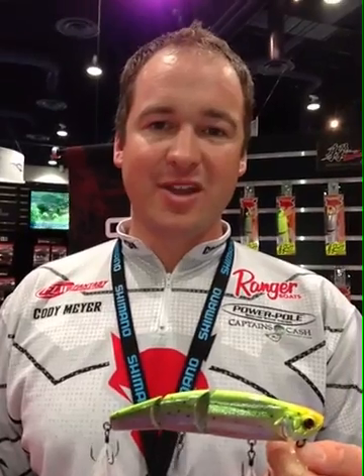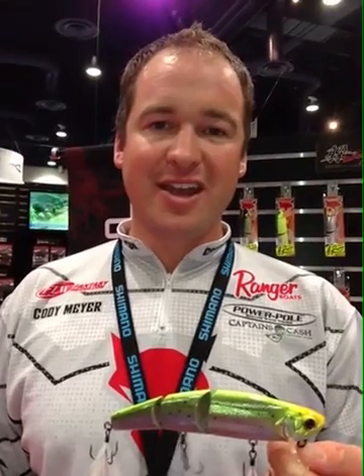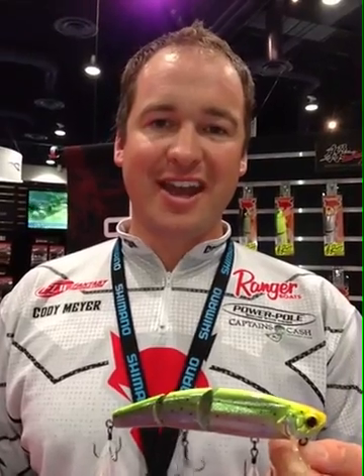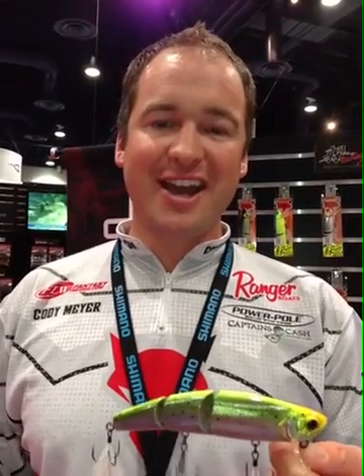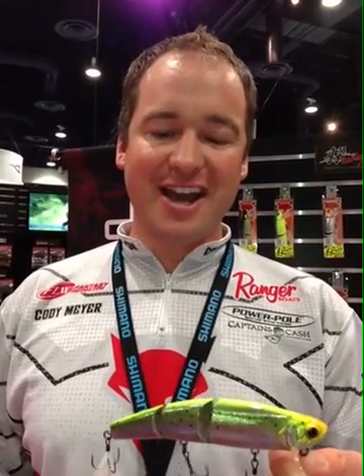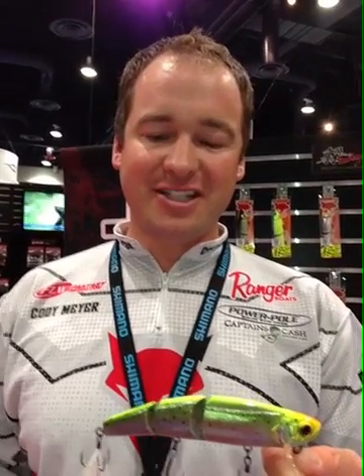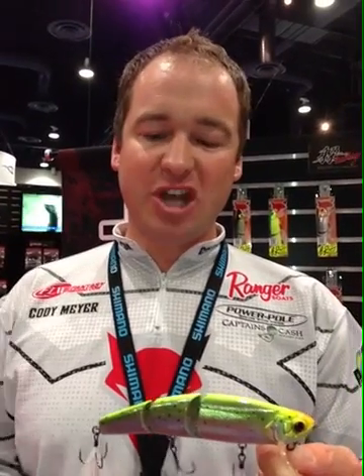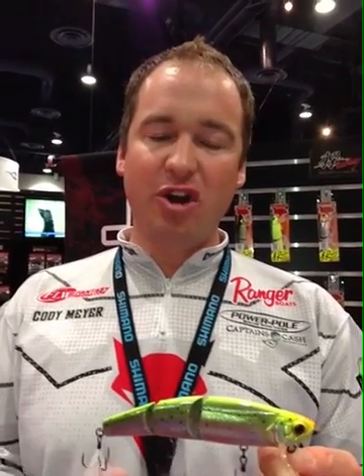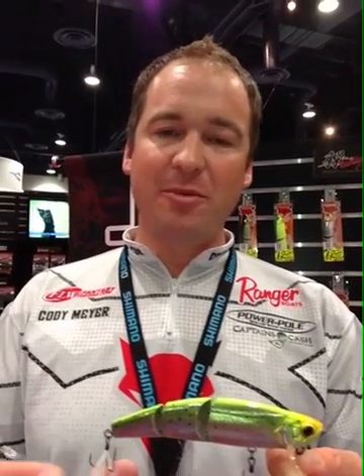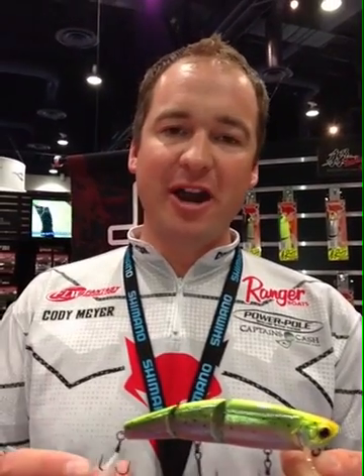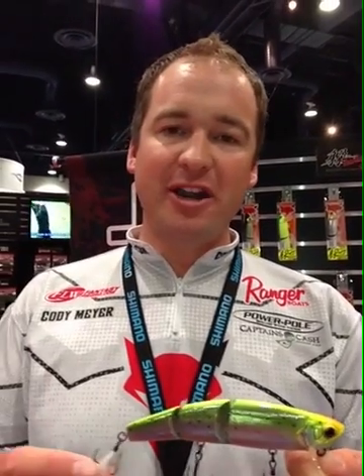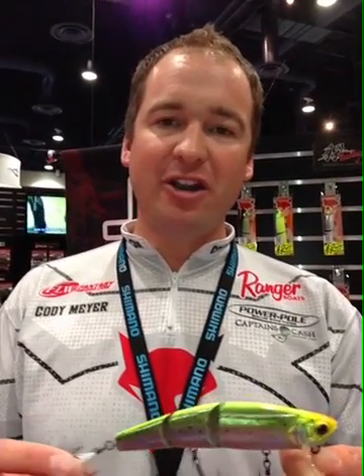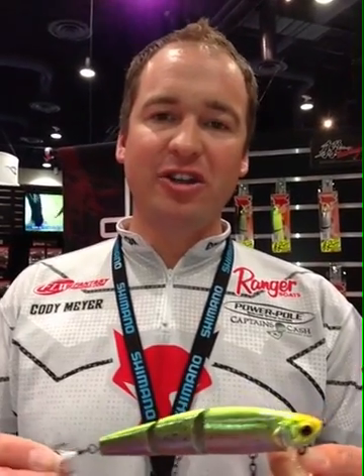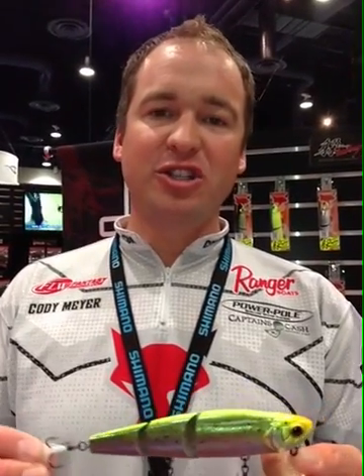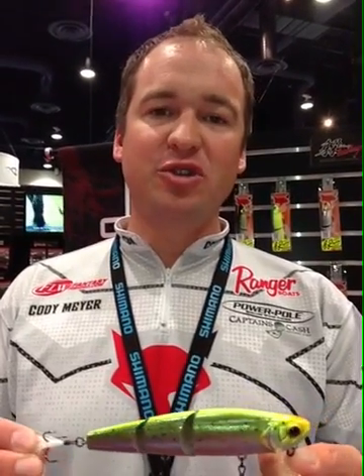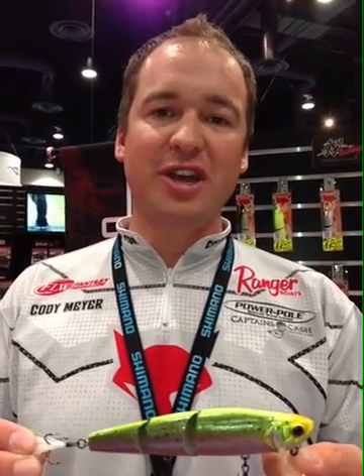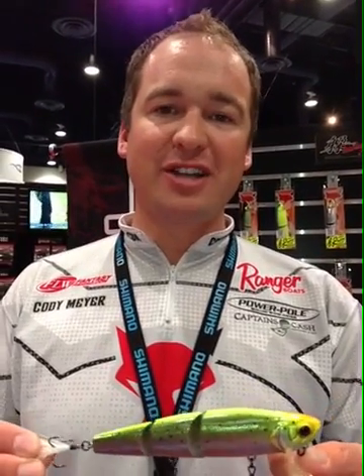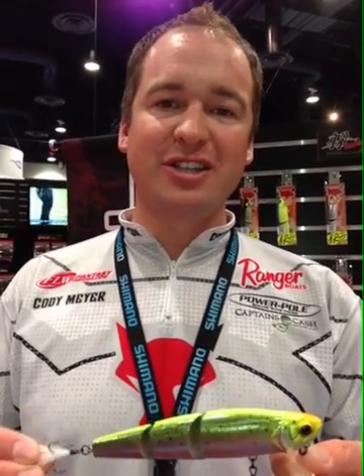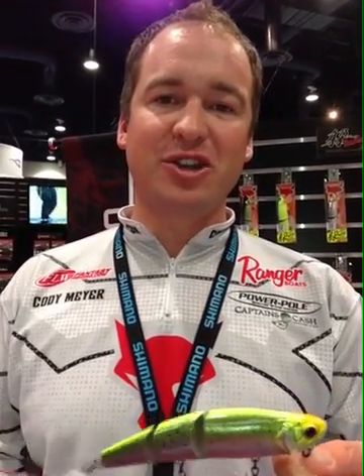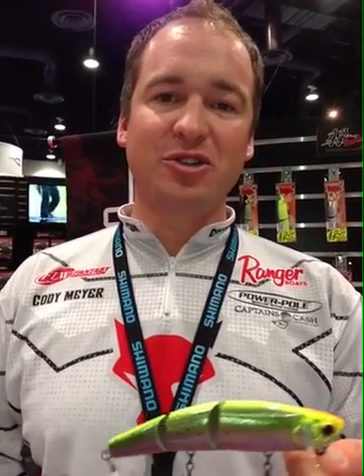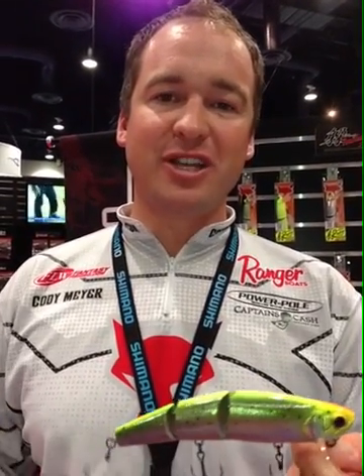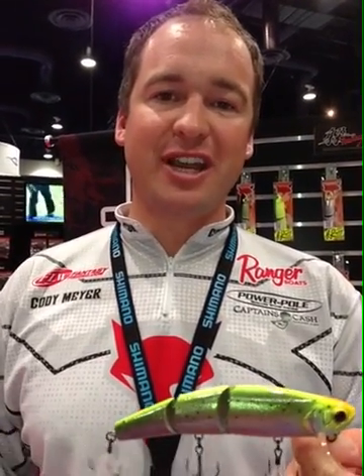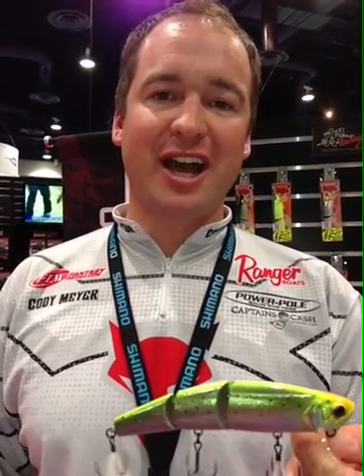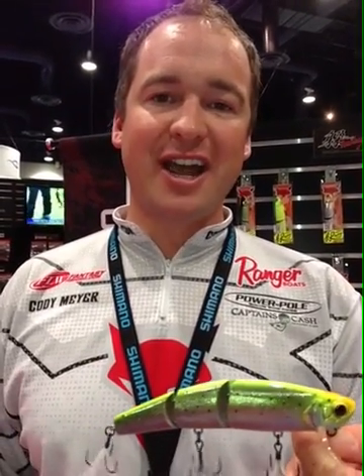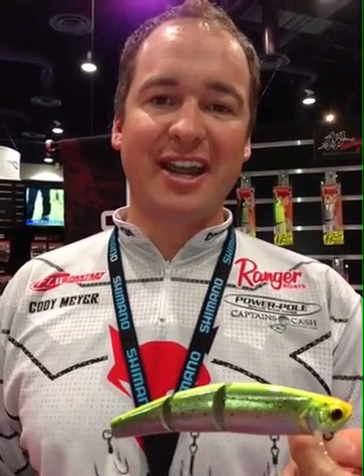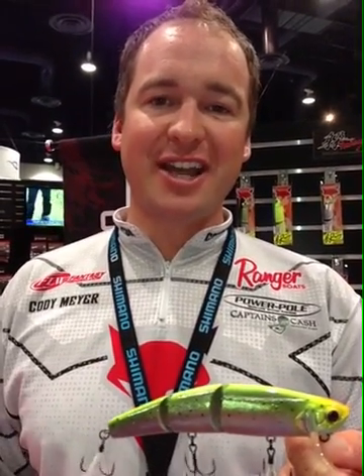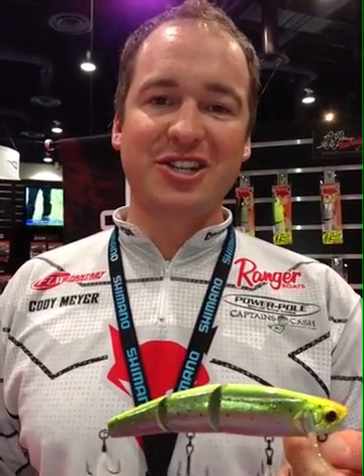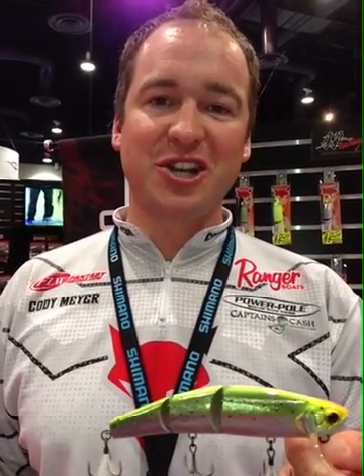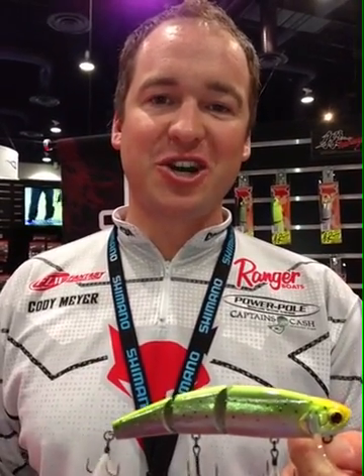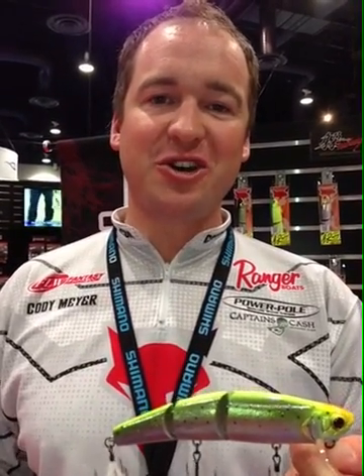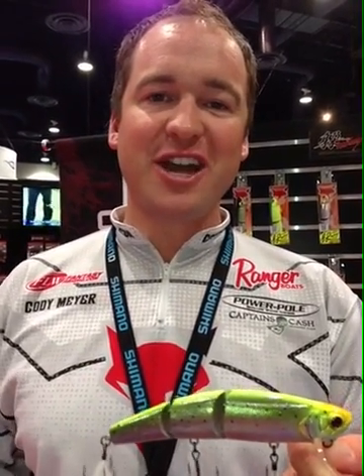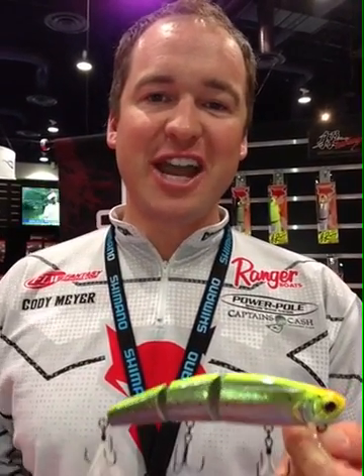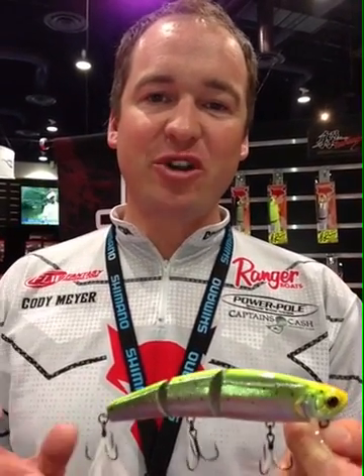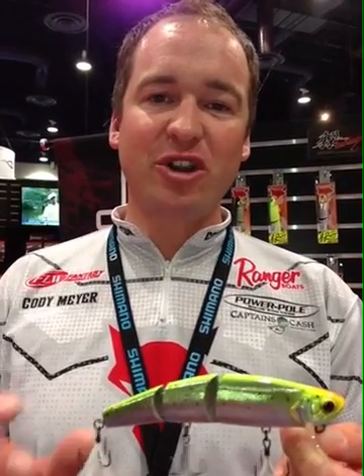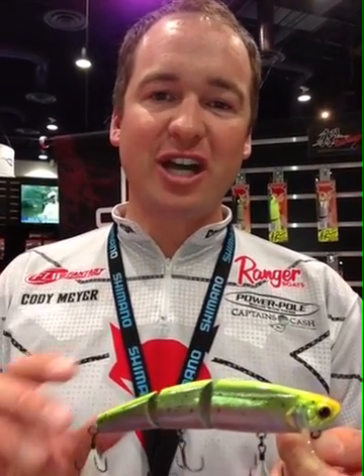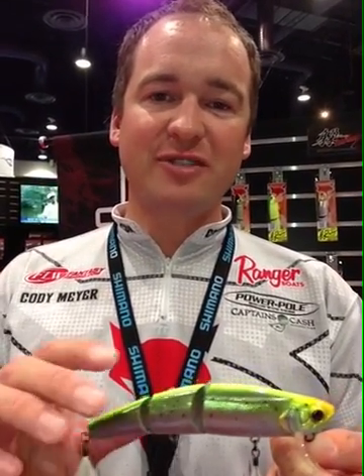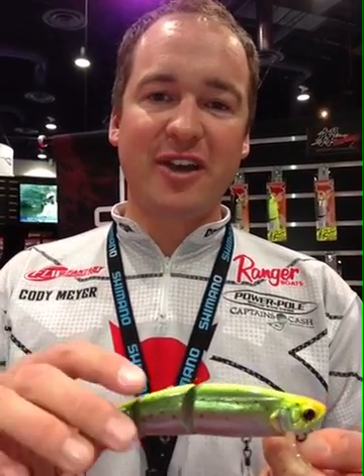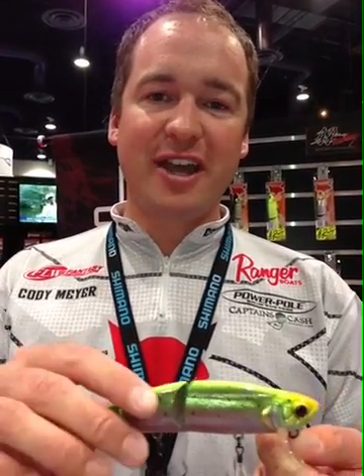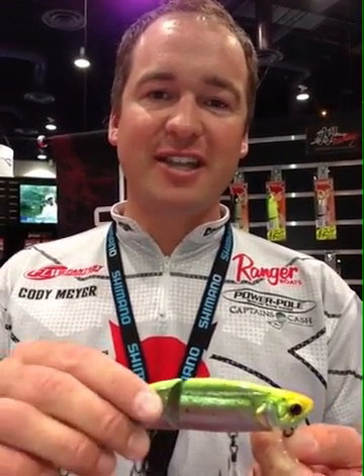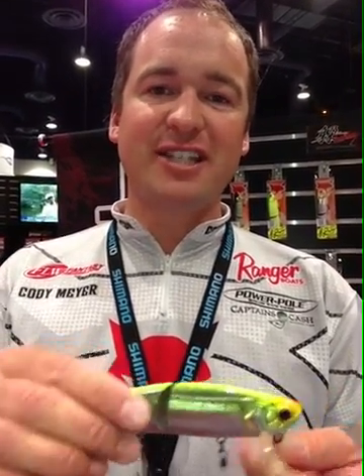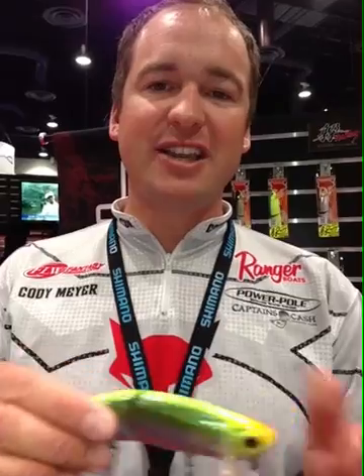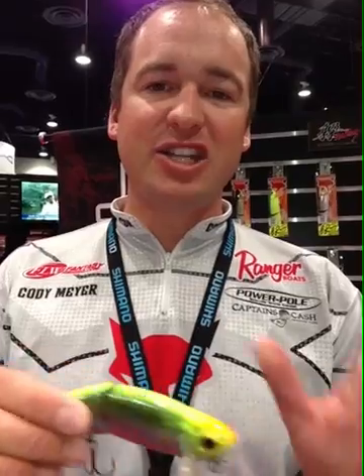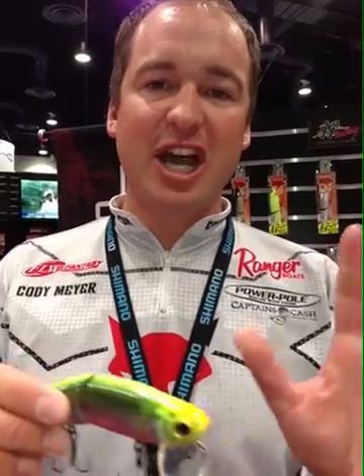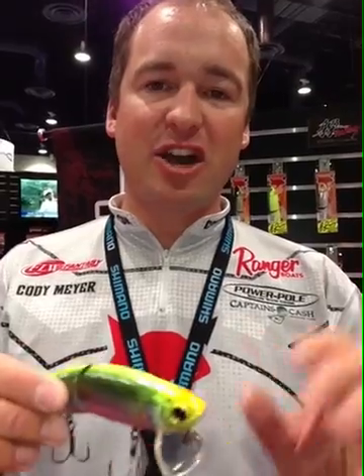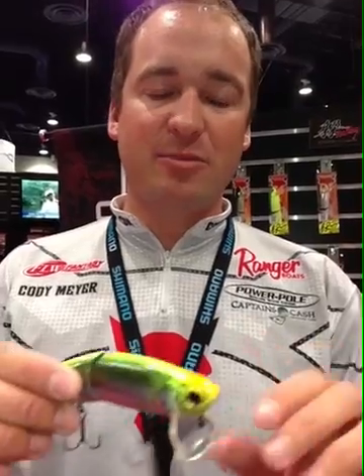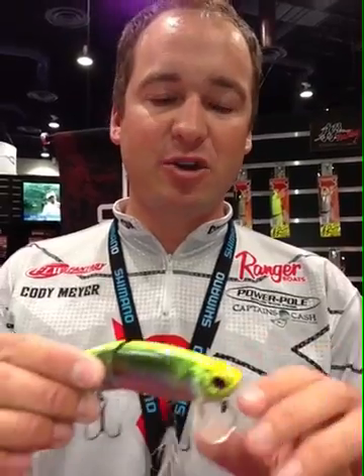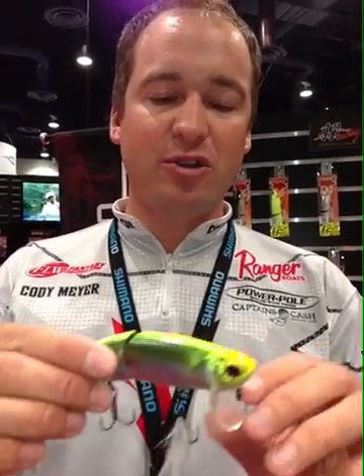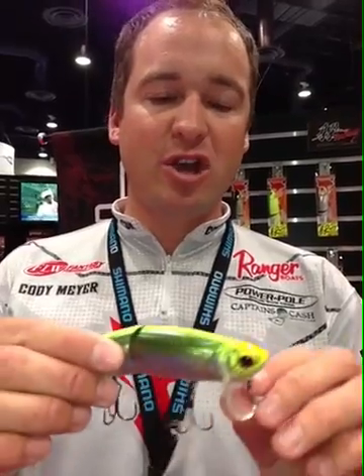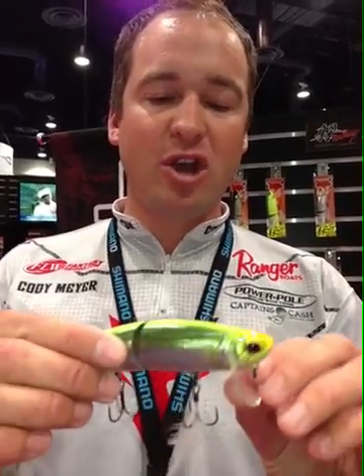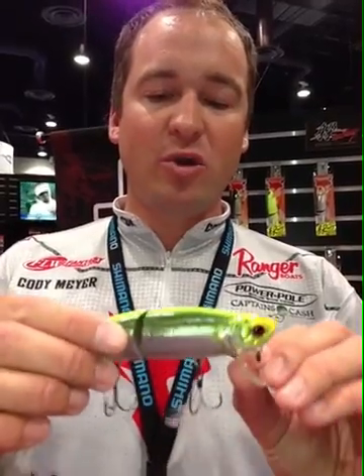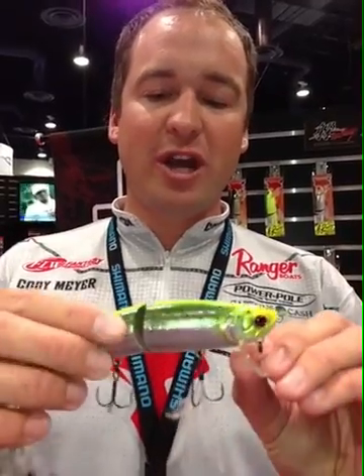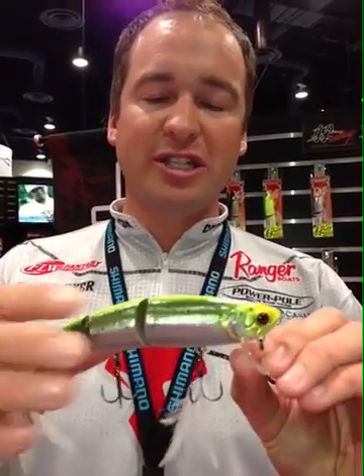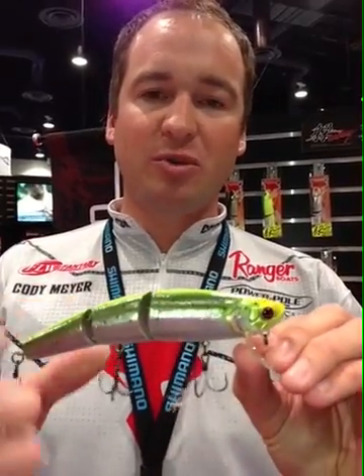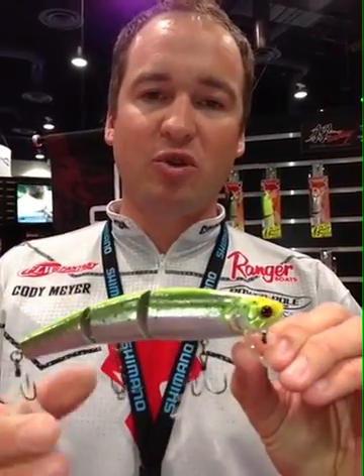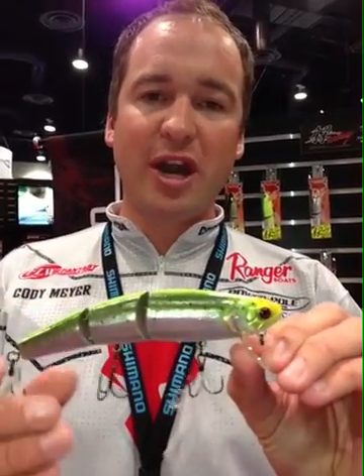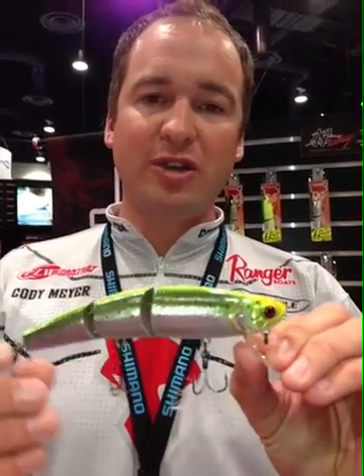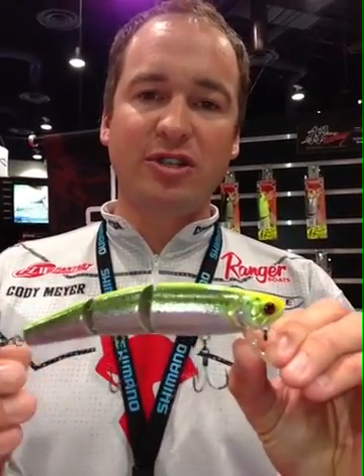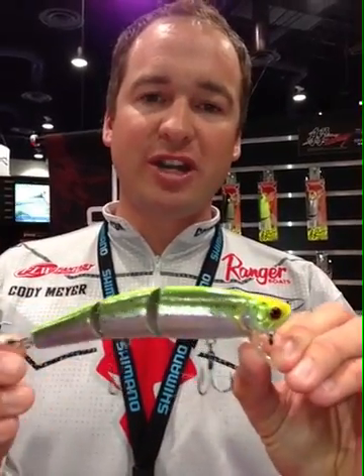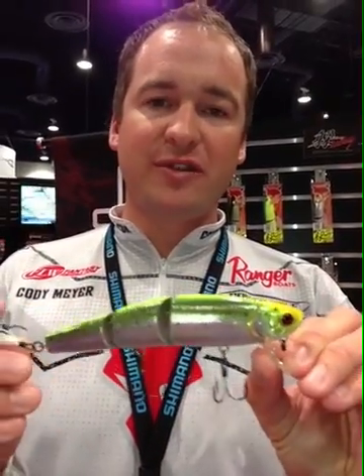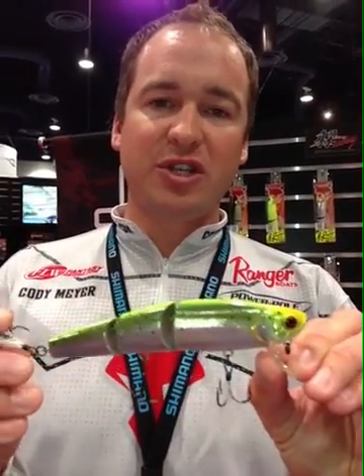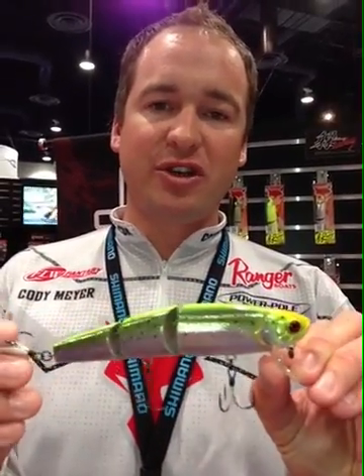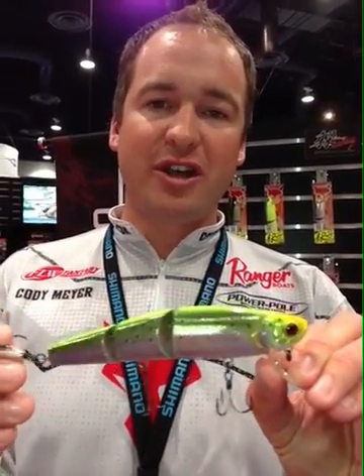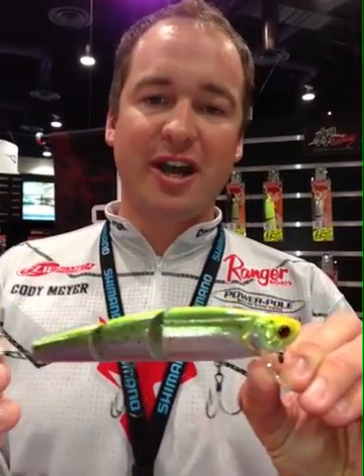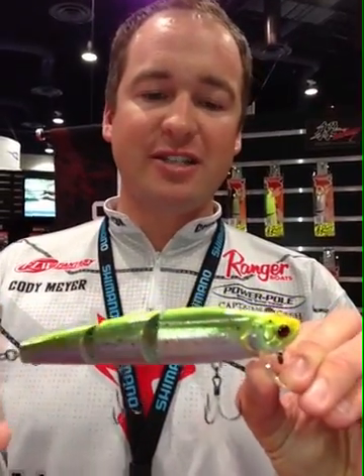Hey guys, Cody Meyer here at the 2013 iCast Show in Las Vegas in the Jackal booth. We've got some great new stuff to show you guys.